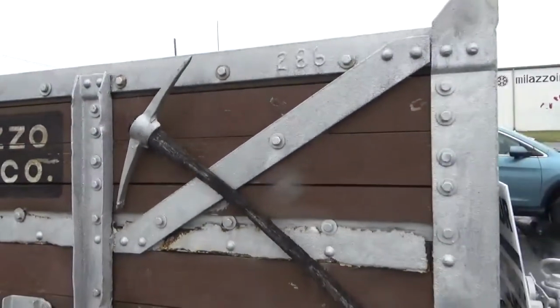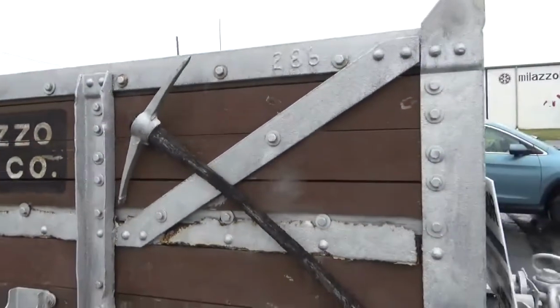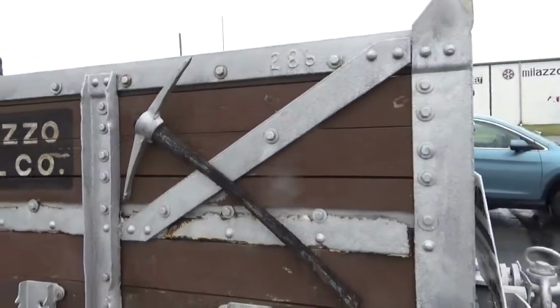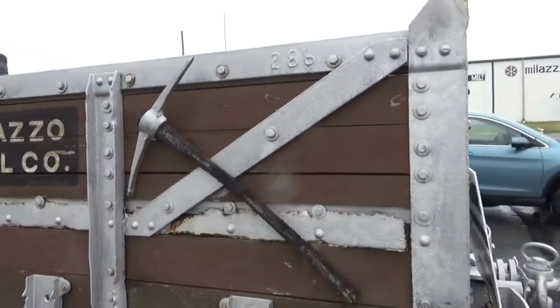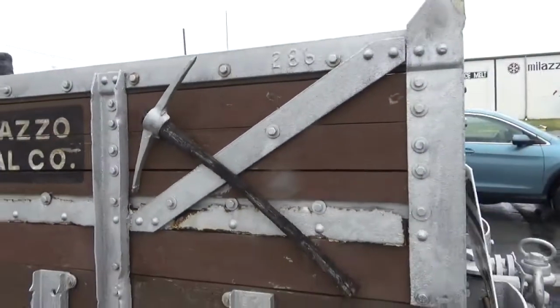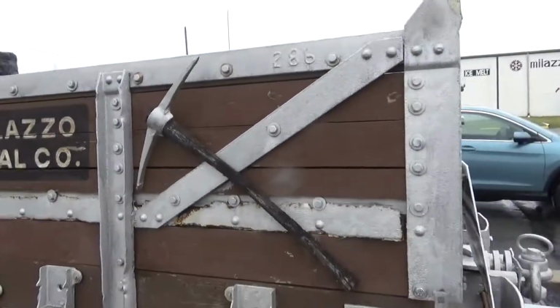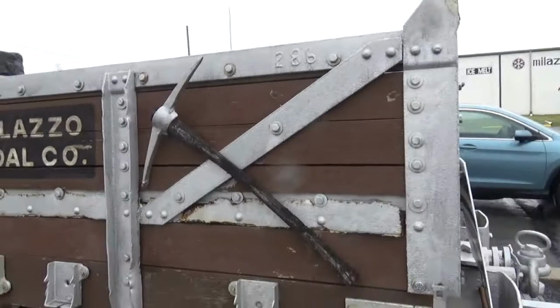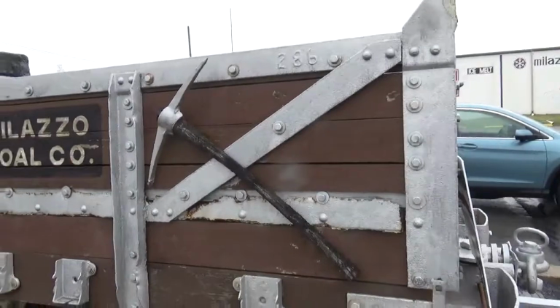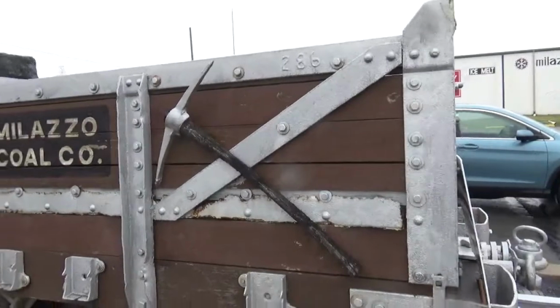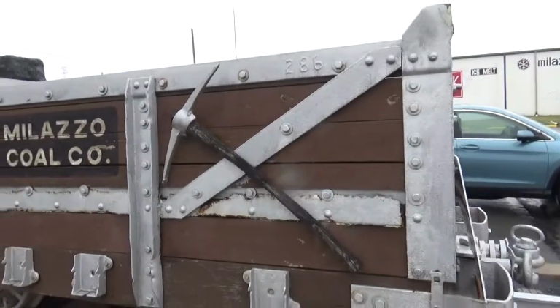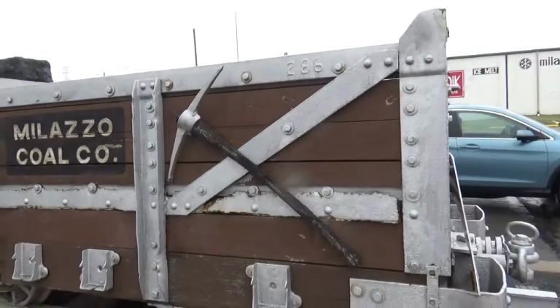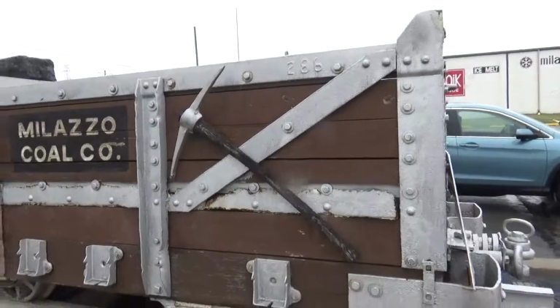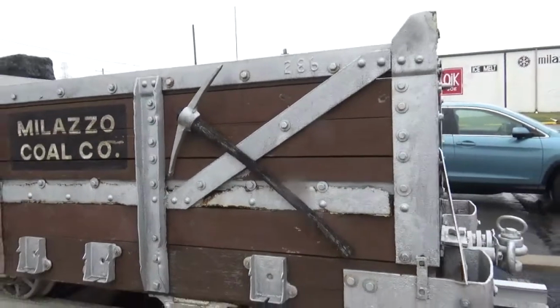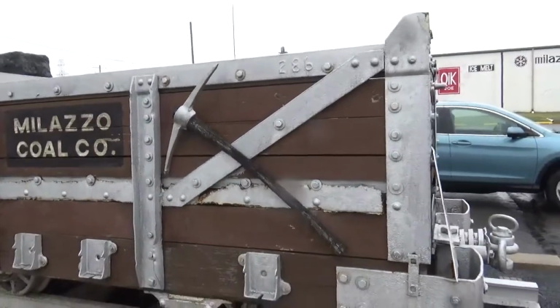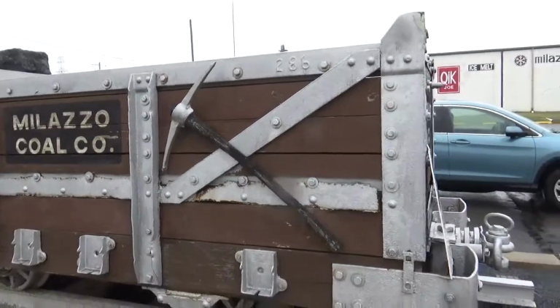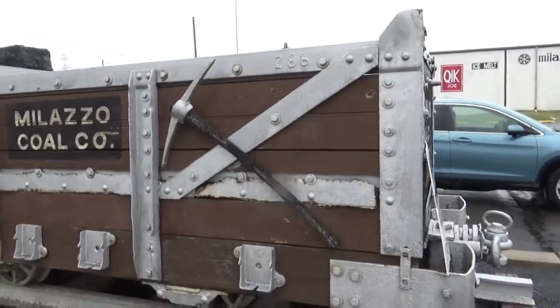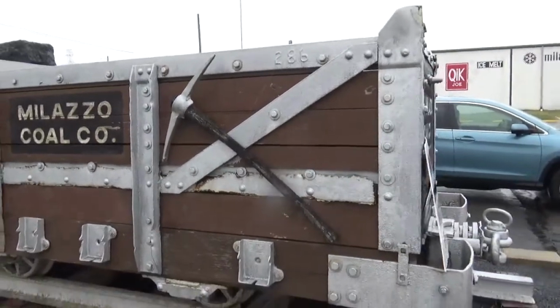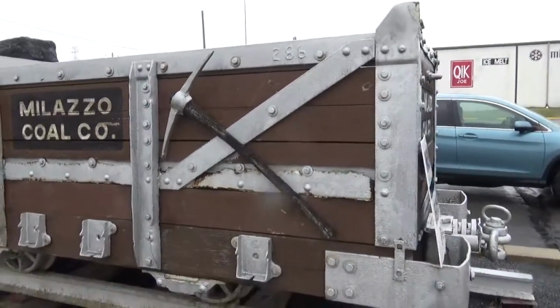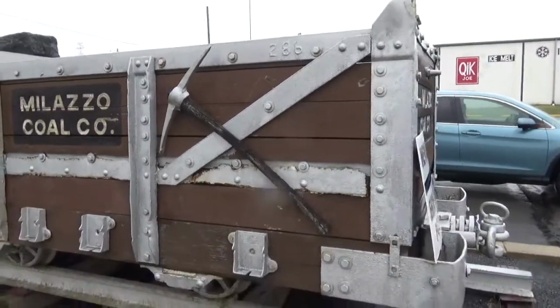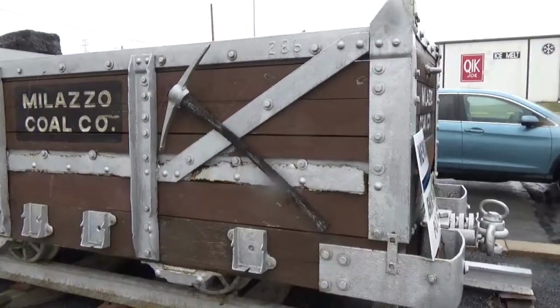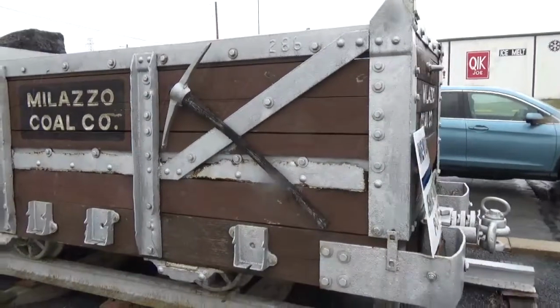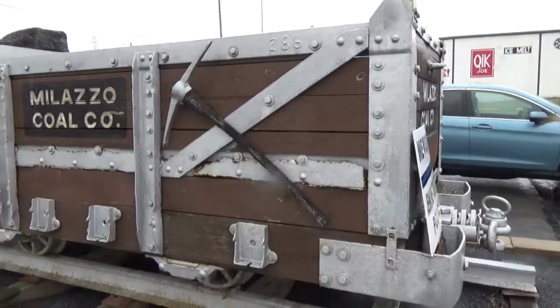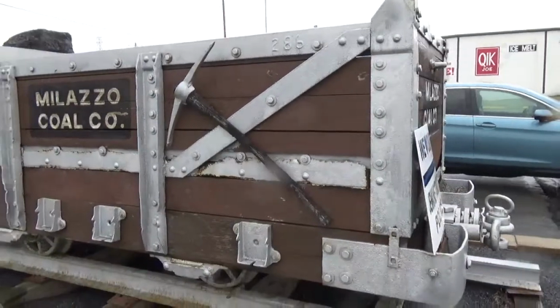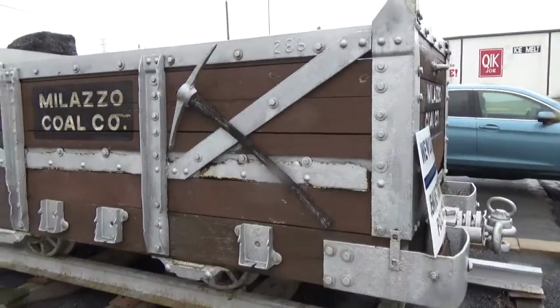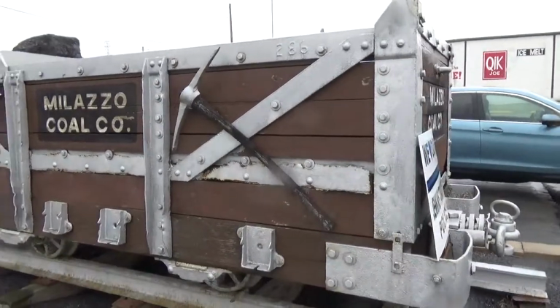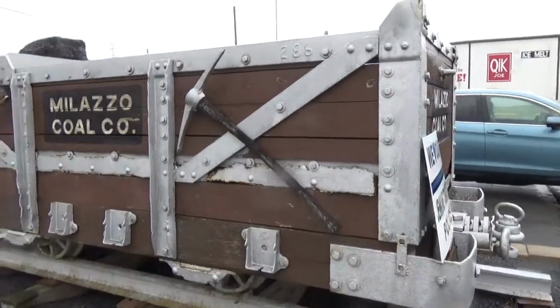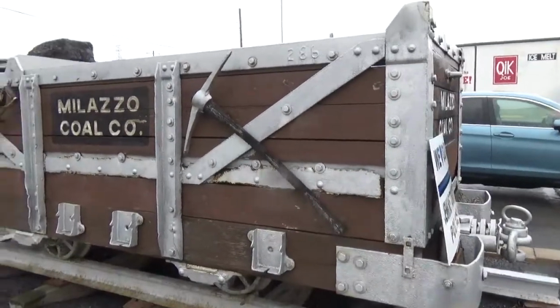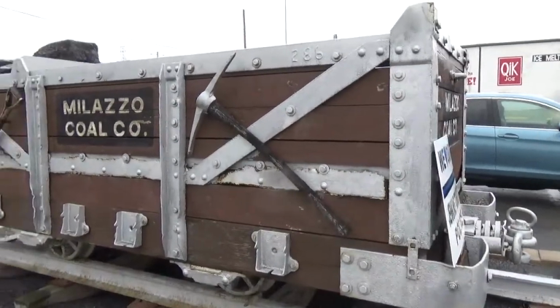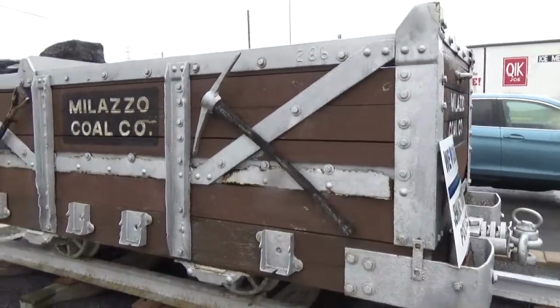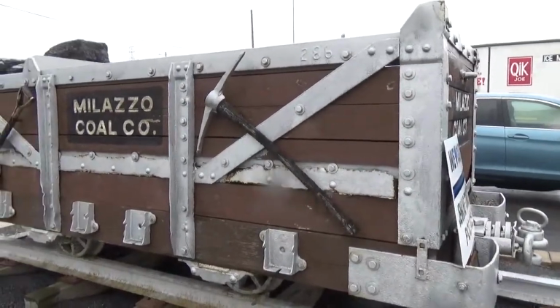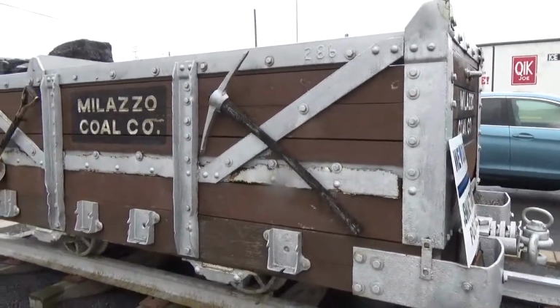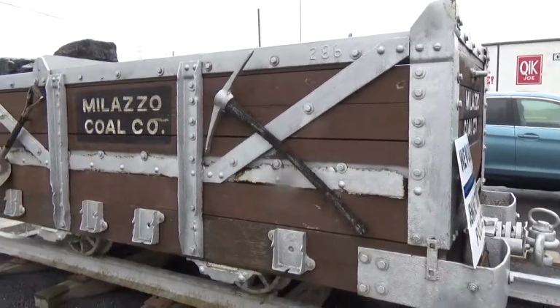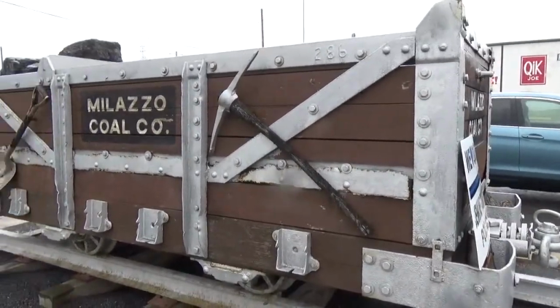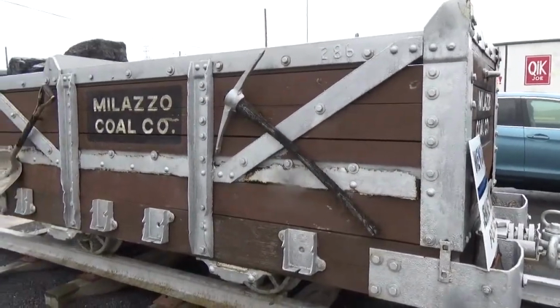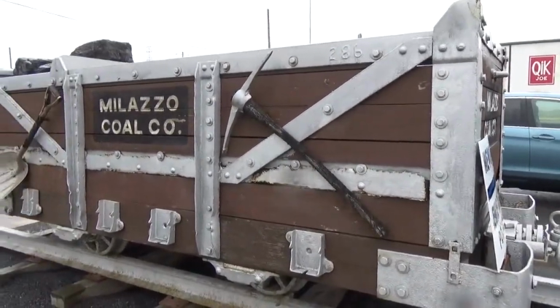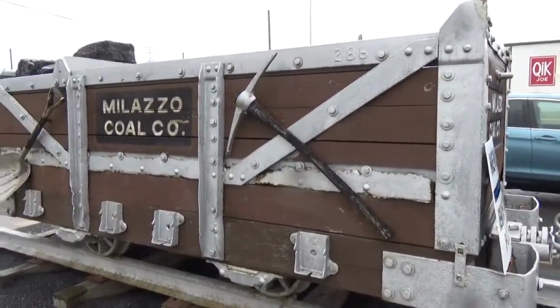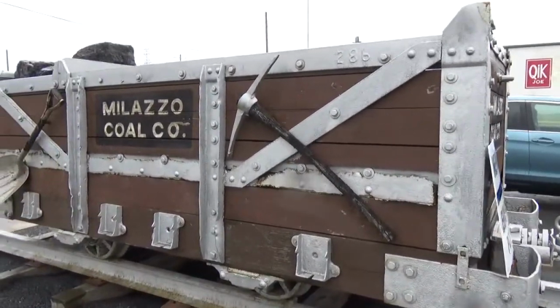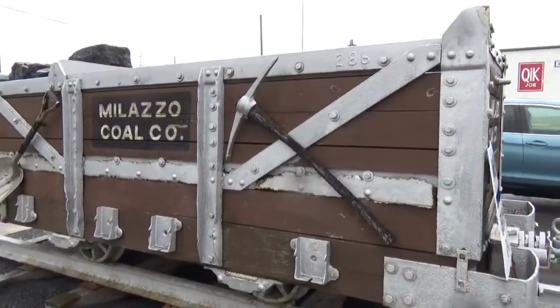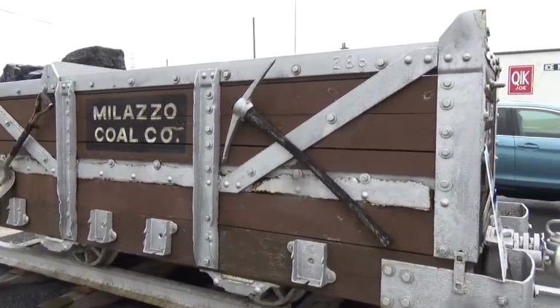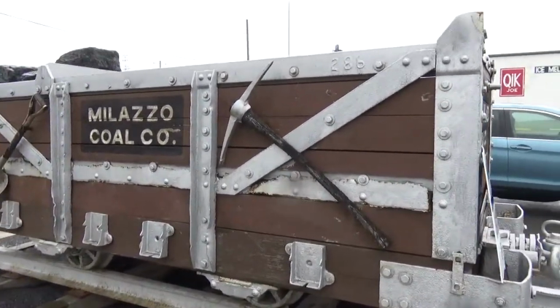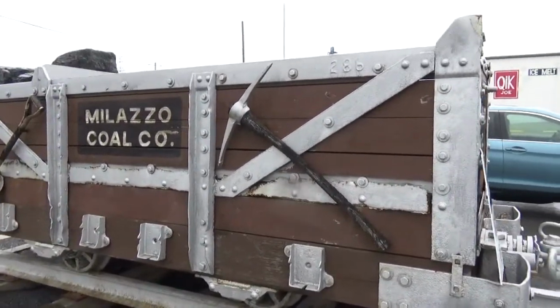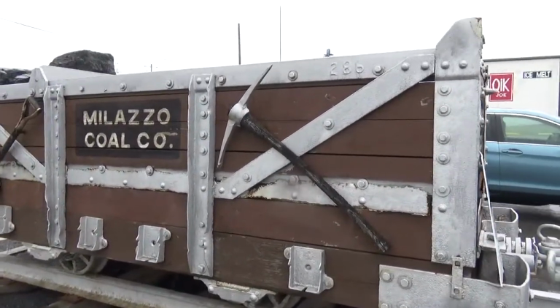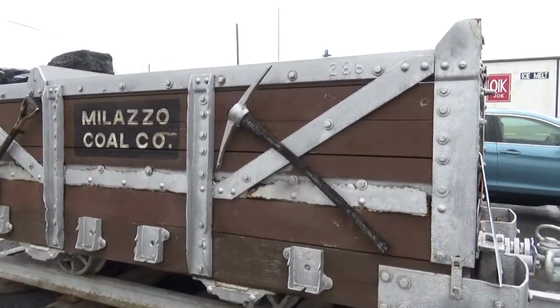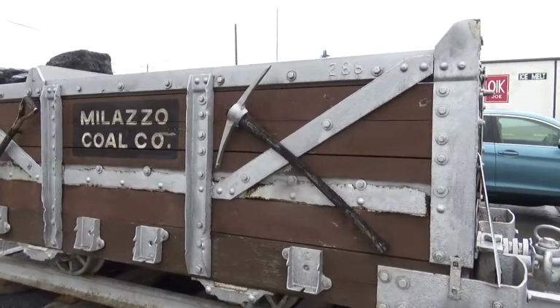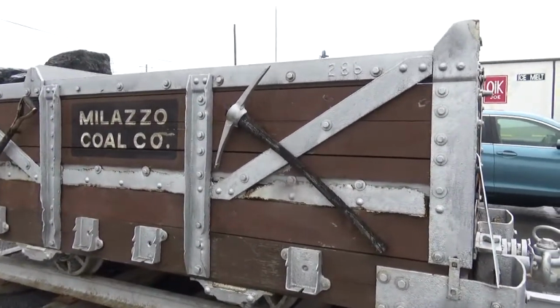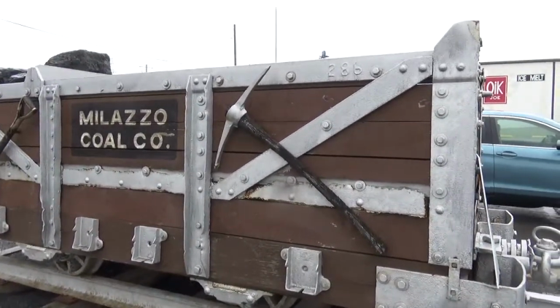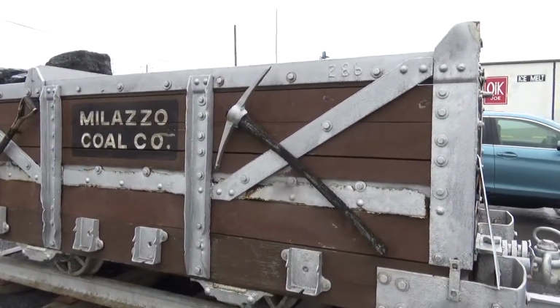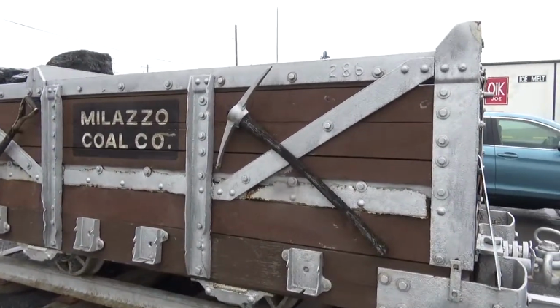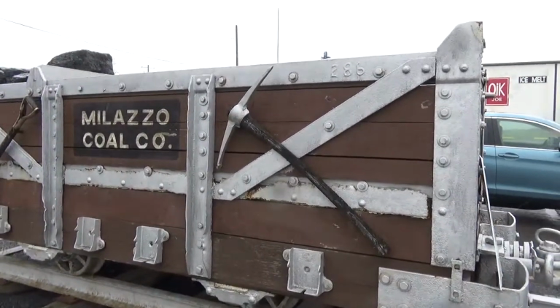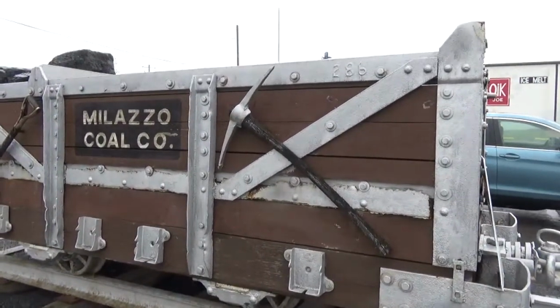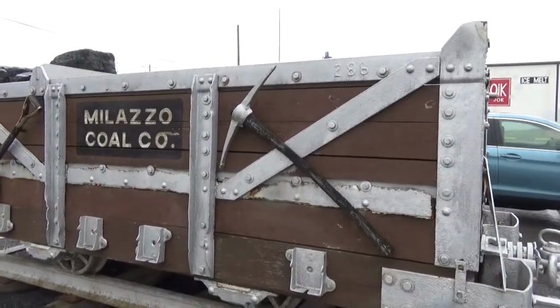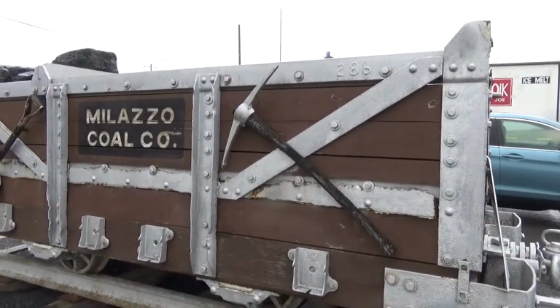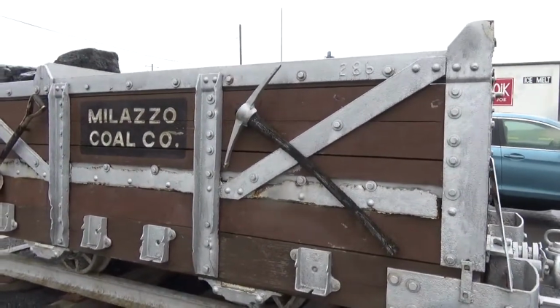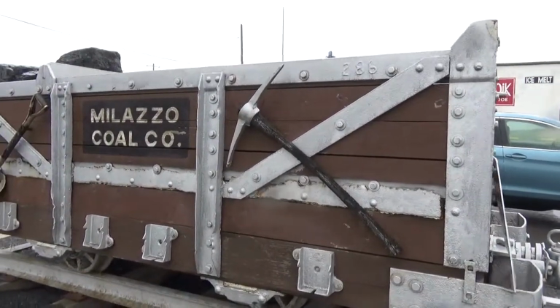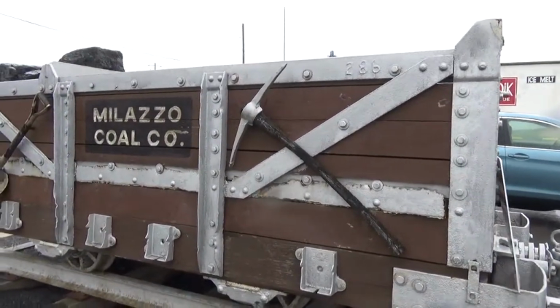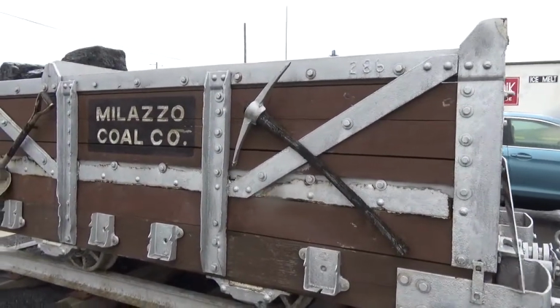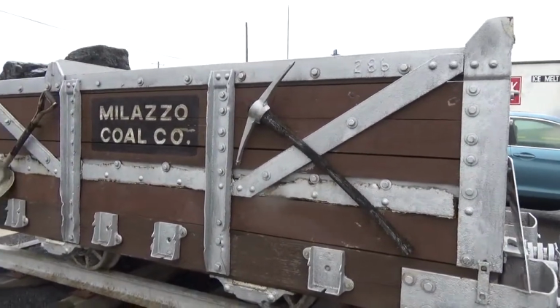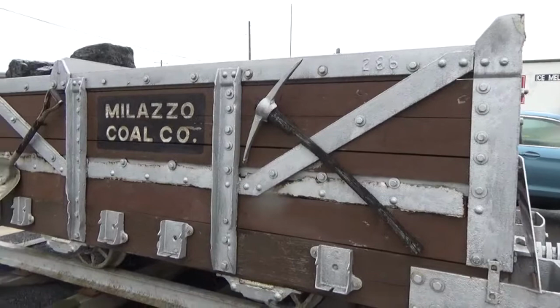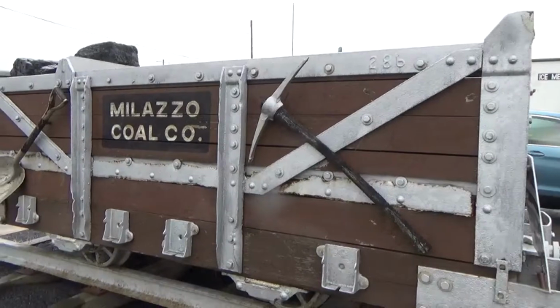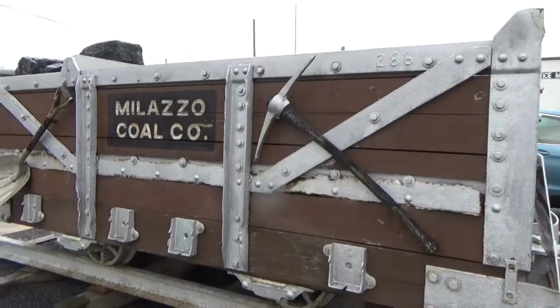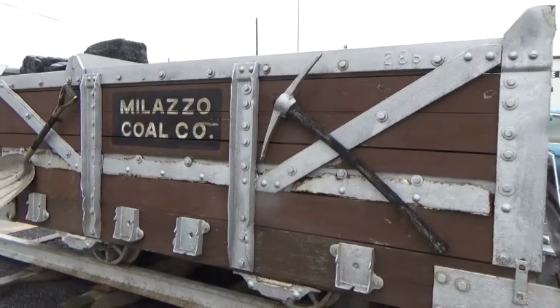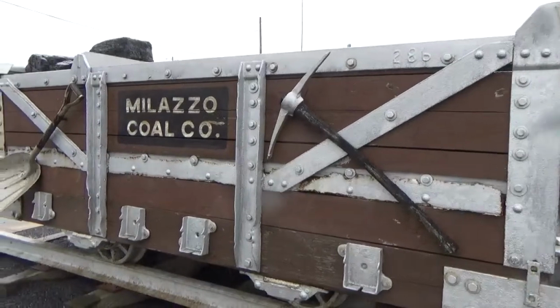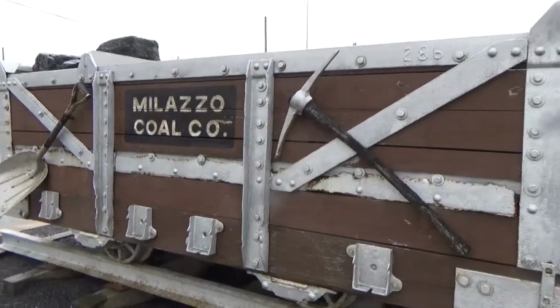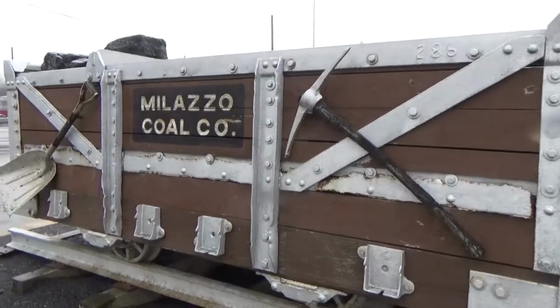This is a five-ton coal car that's restored. These are becoming more rare, obviously, as every year goes by.